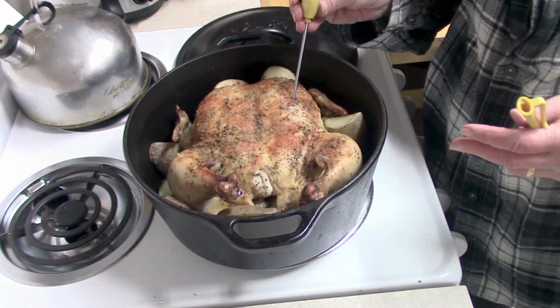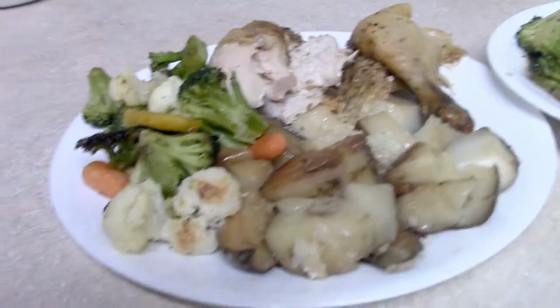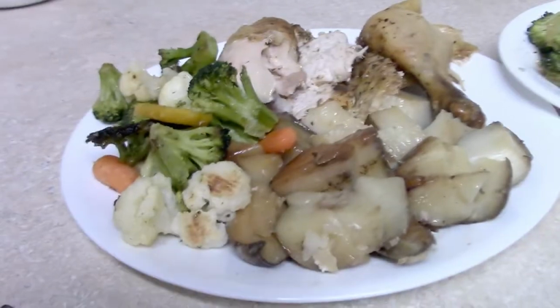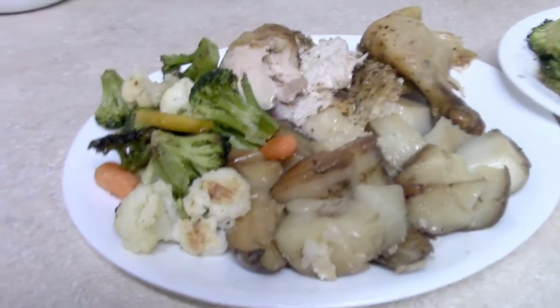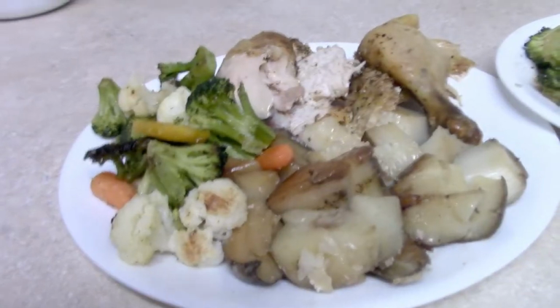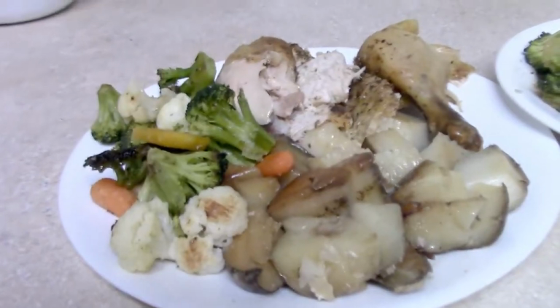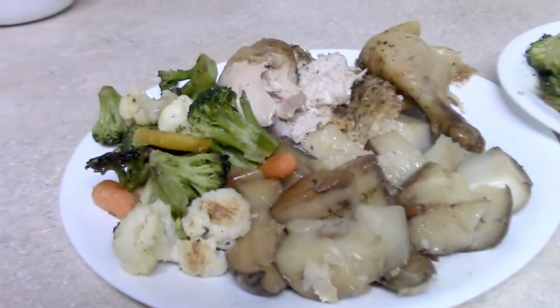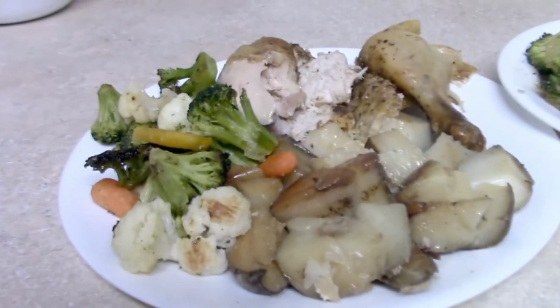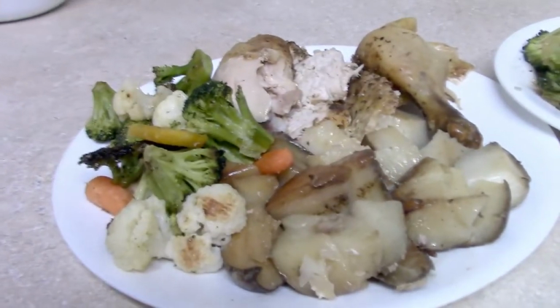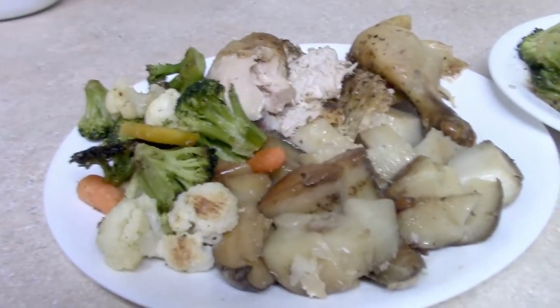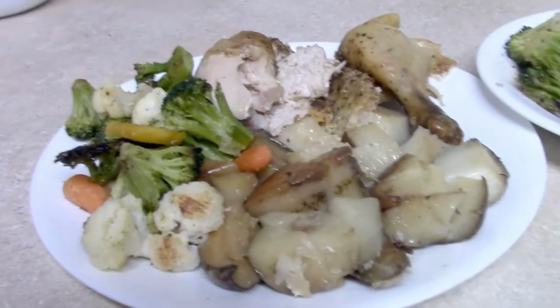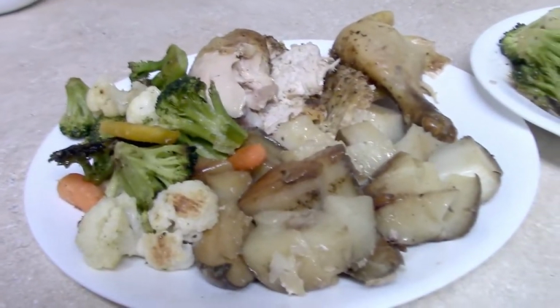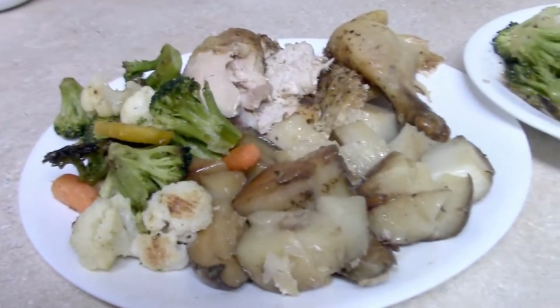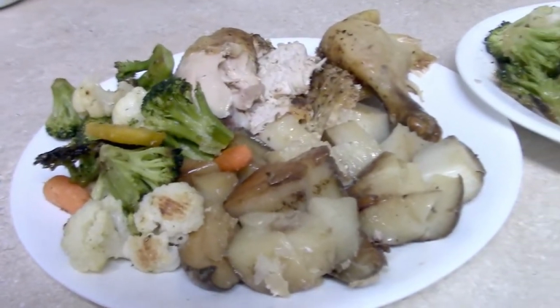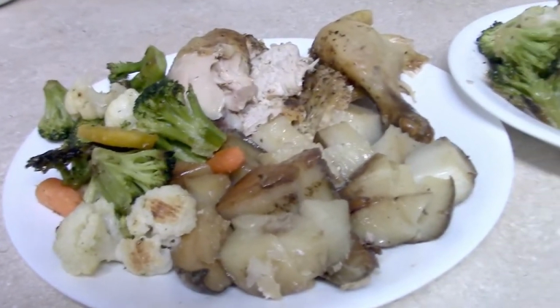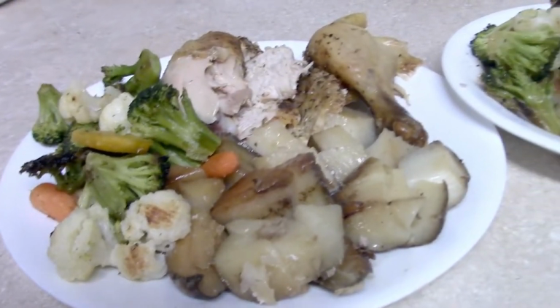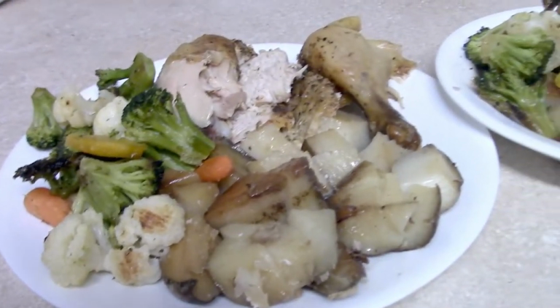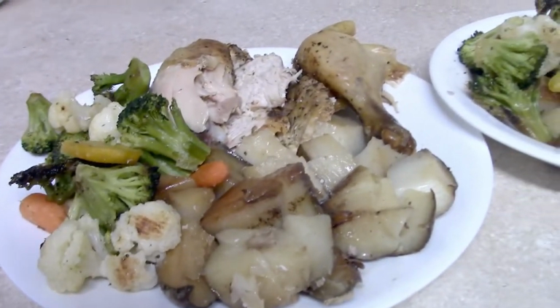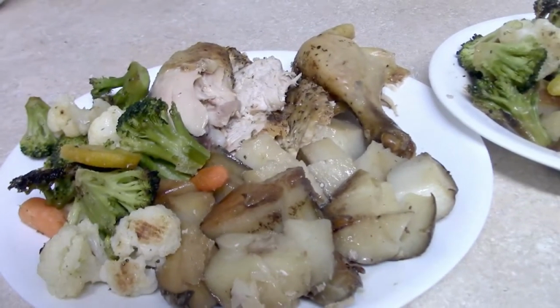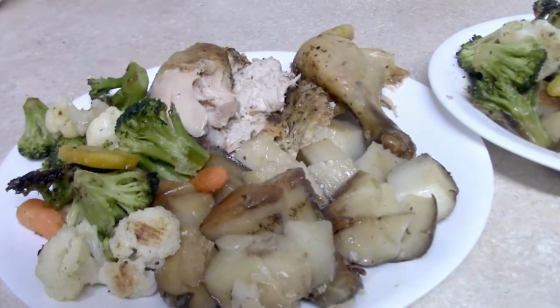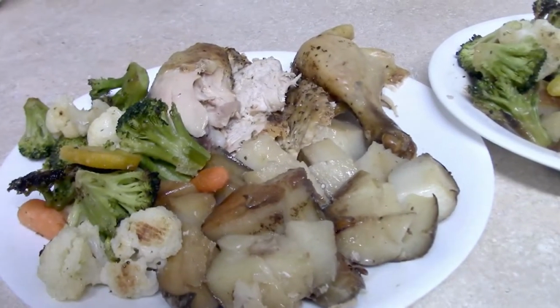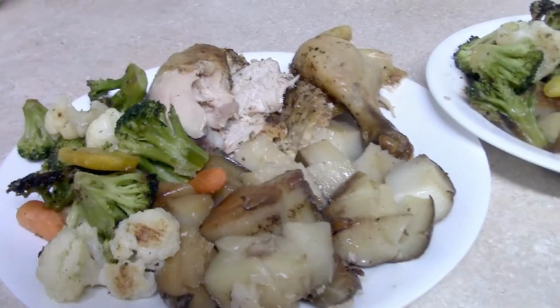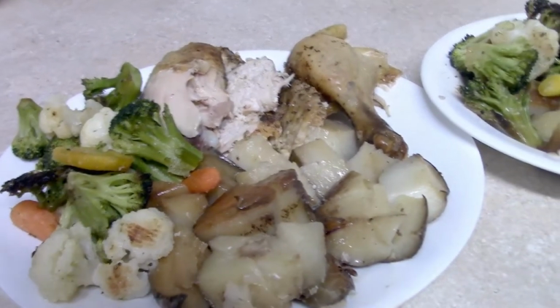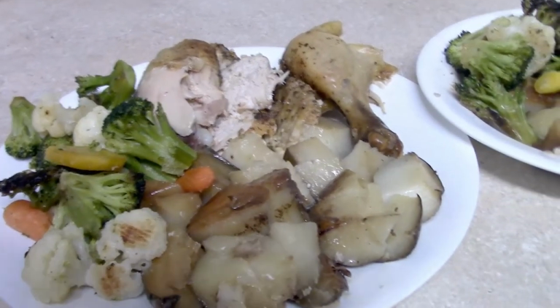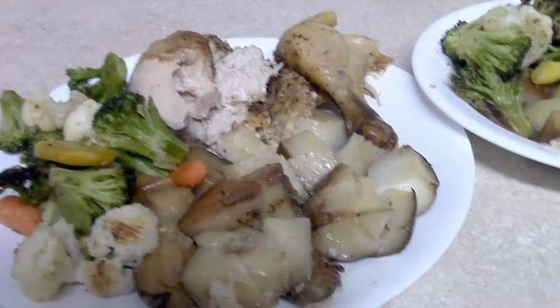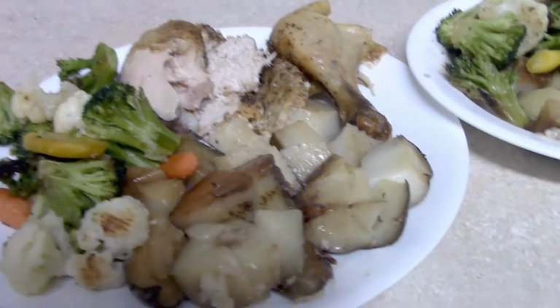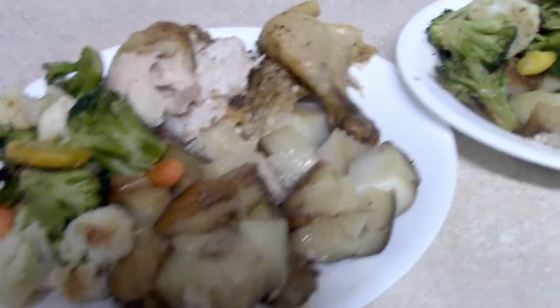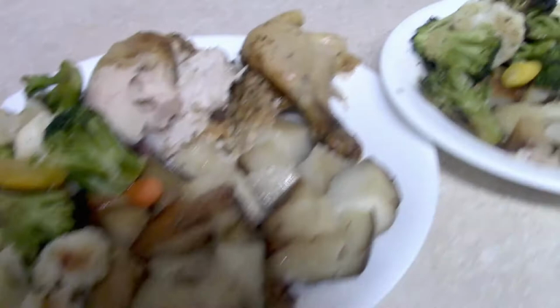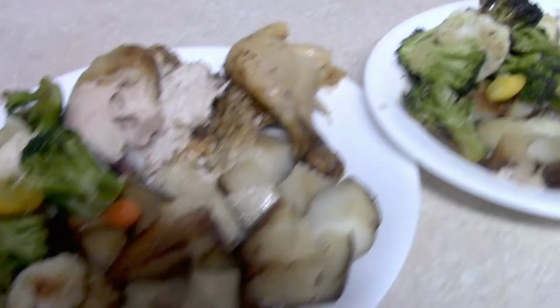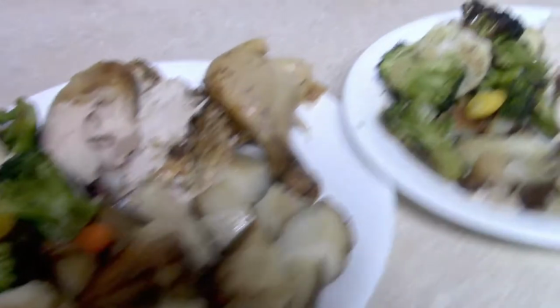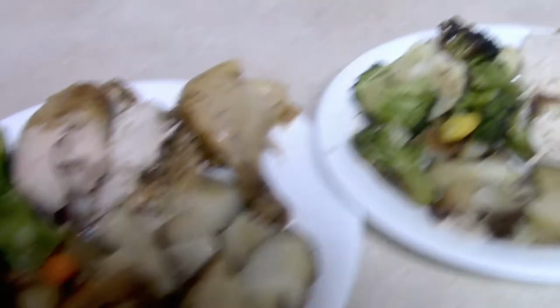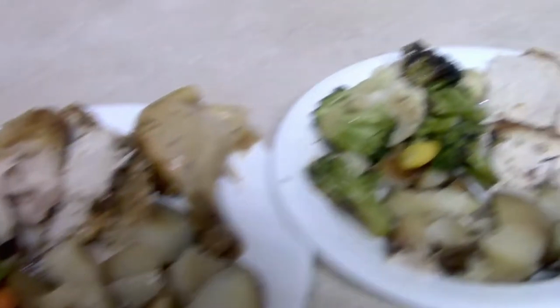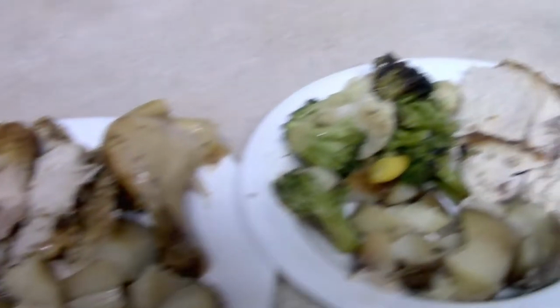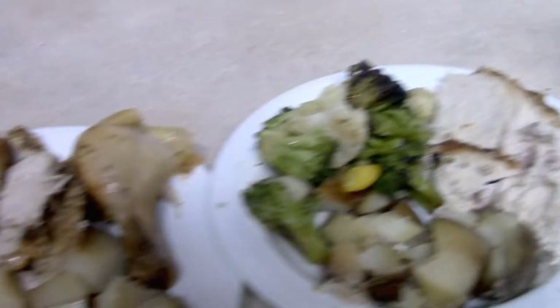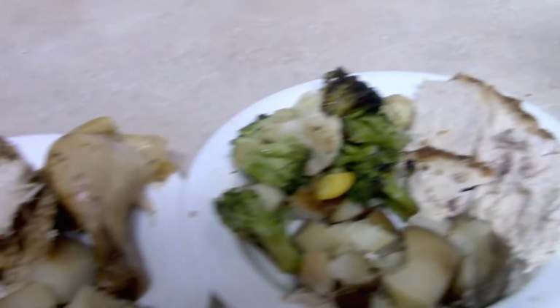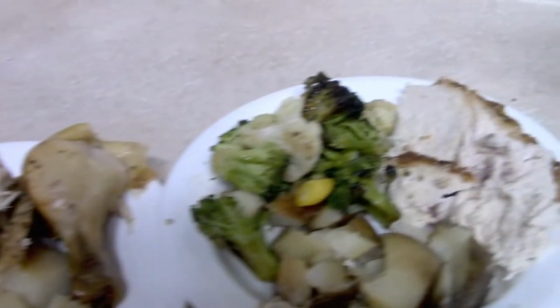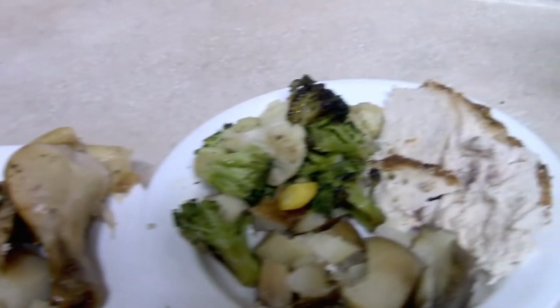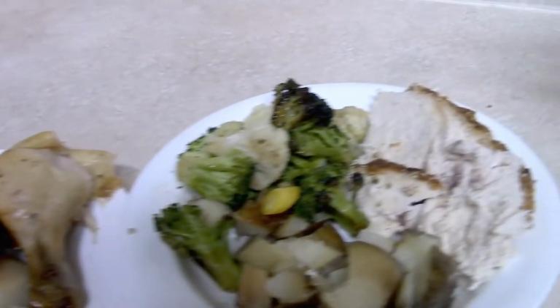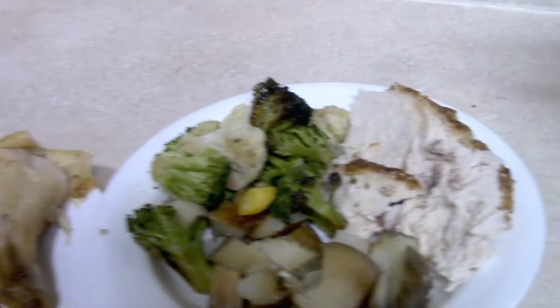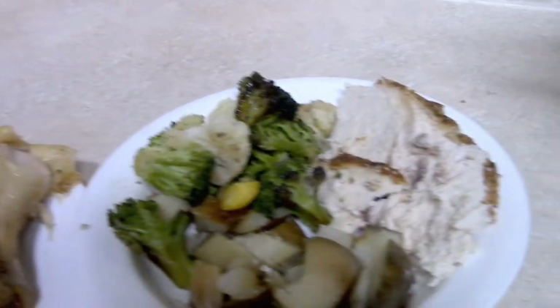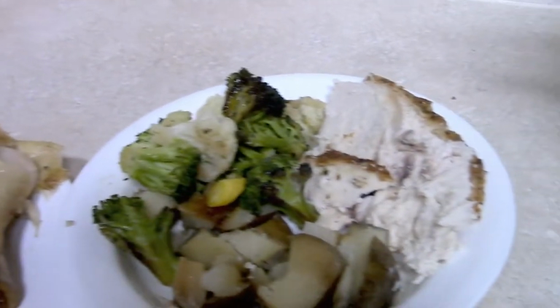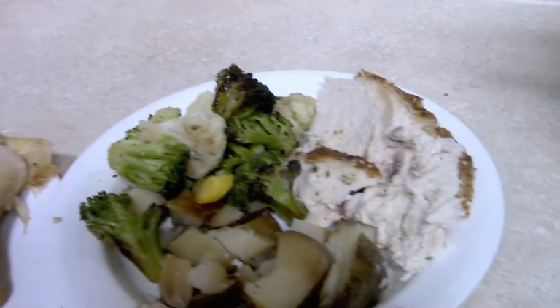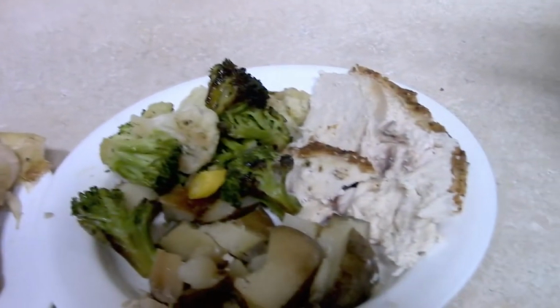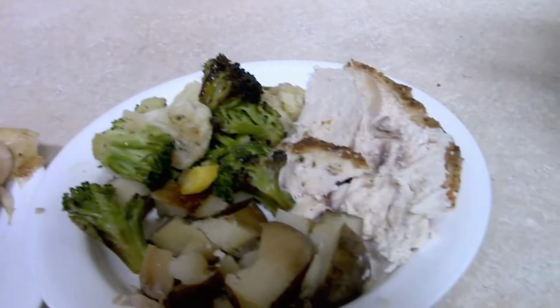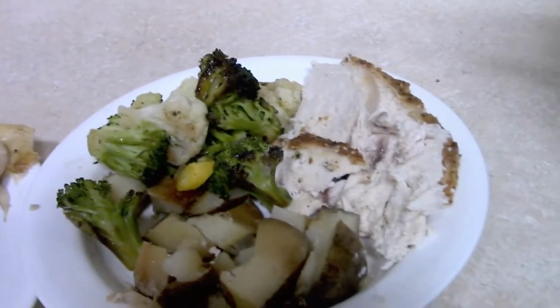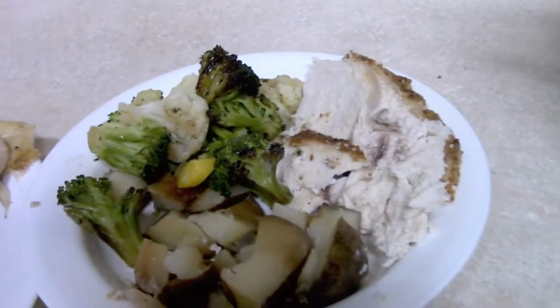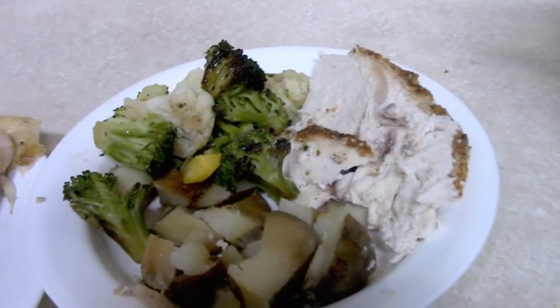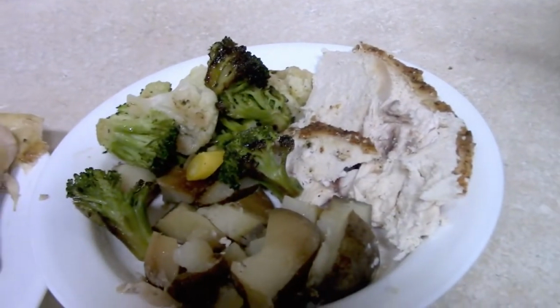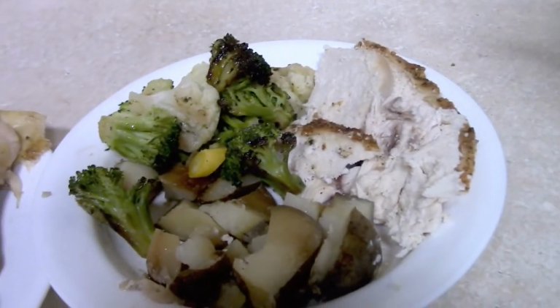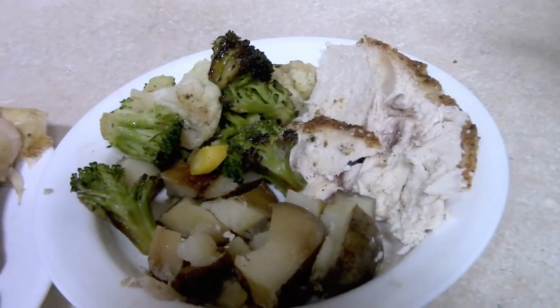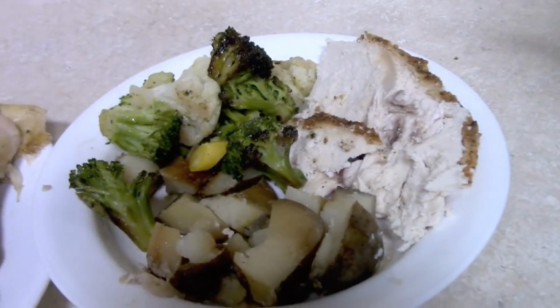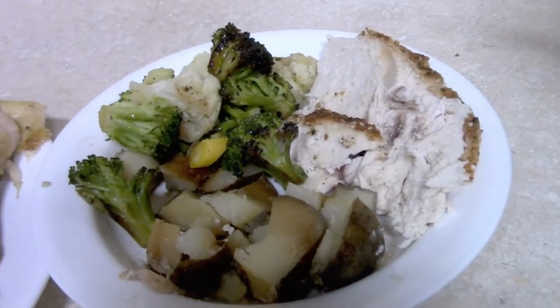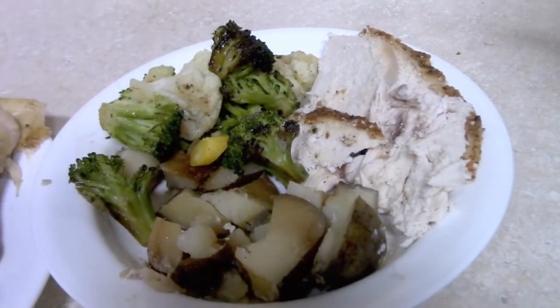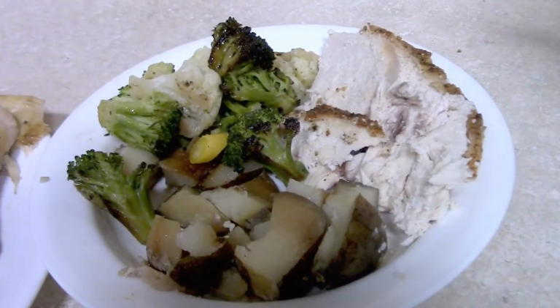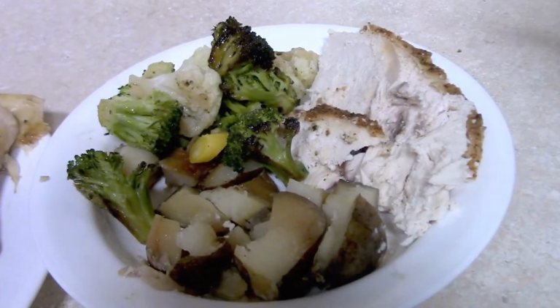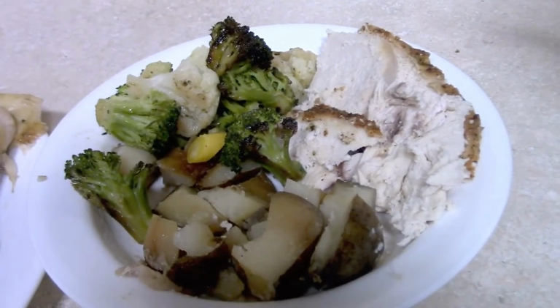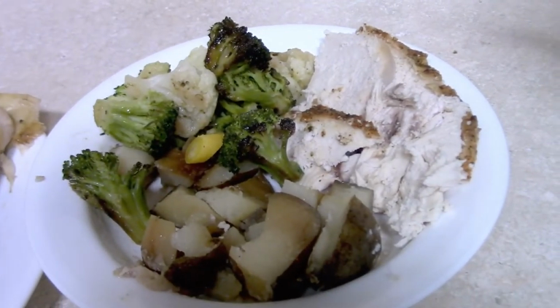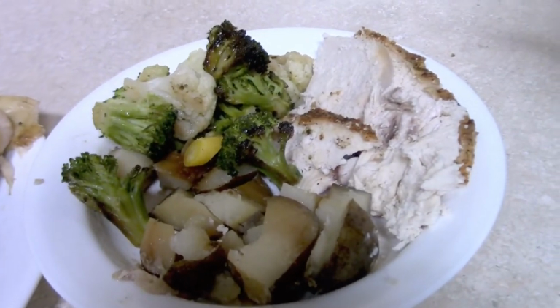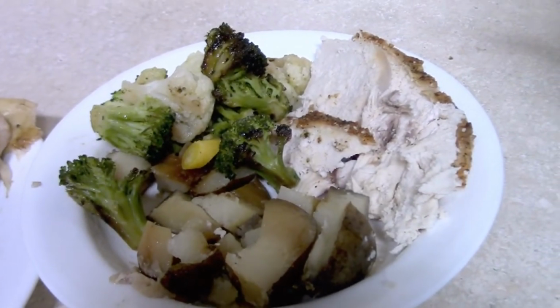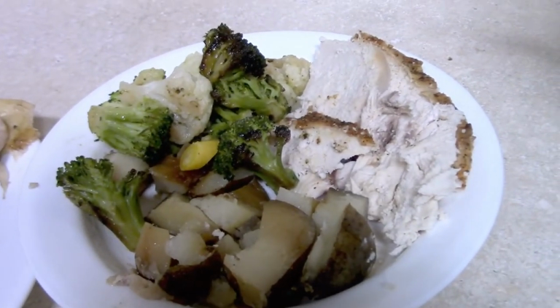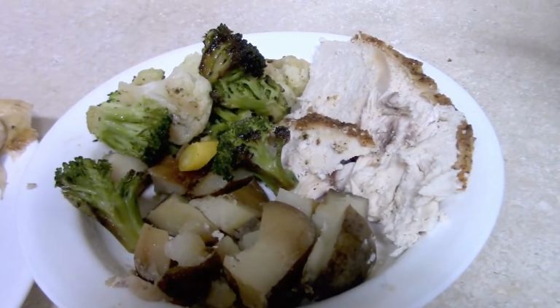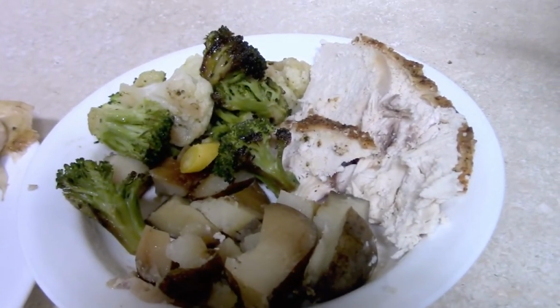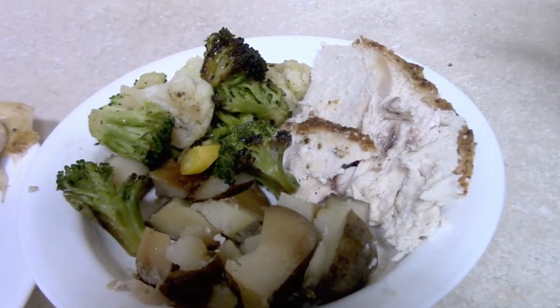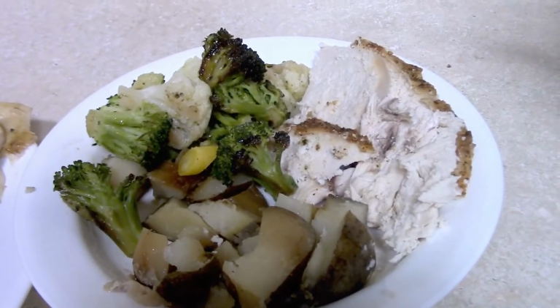I served that up with the potatoes and some roasted veggies on the side. That was a really good dinner.